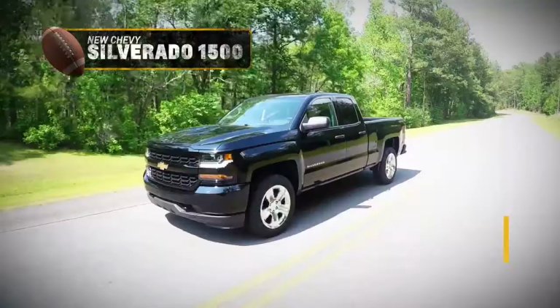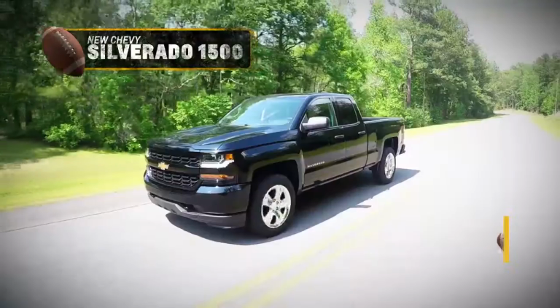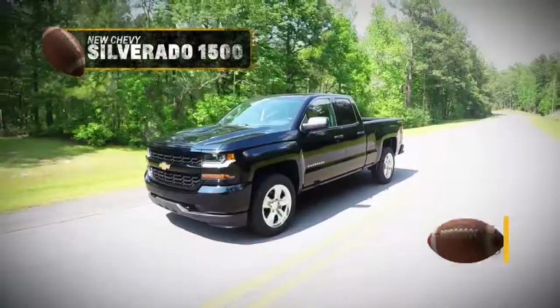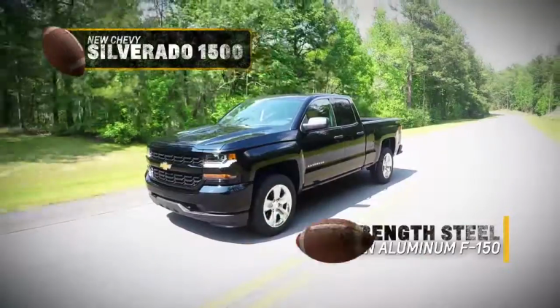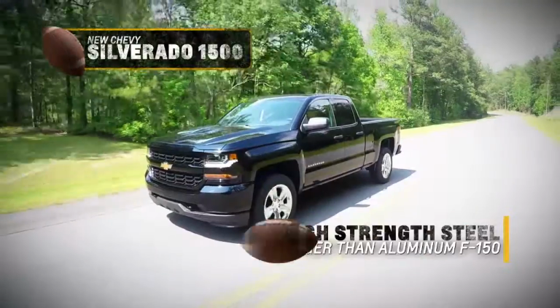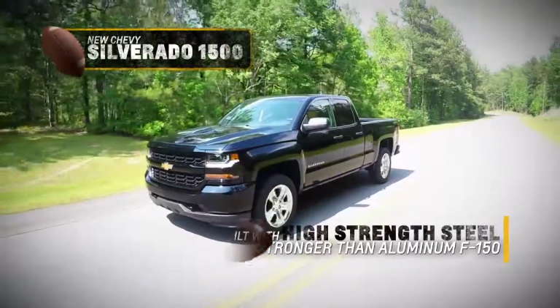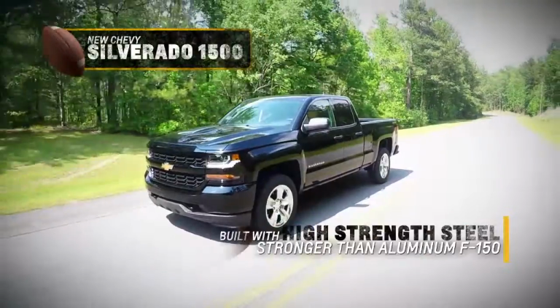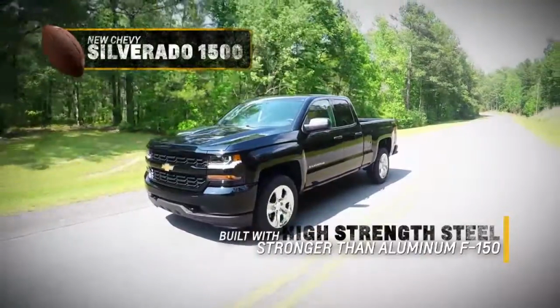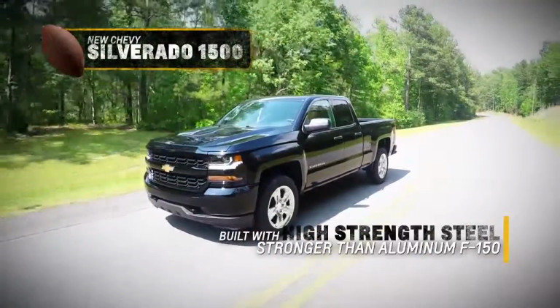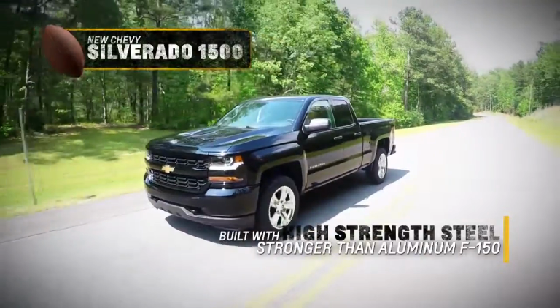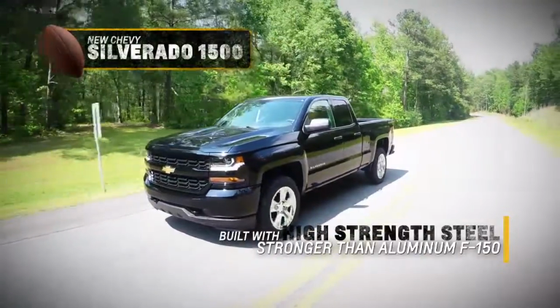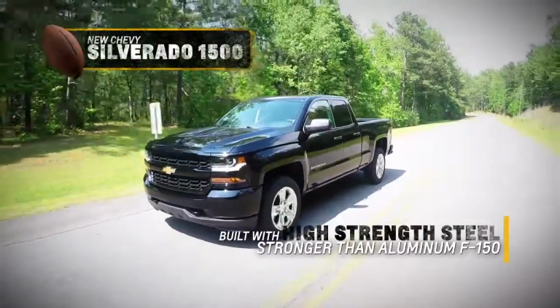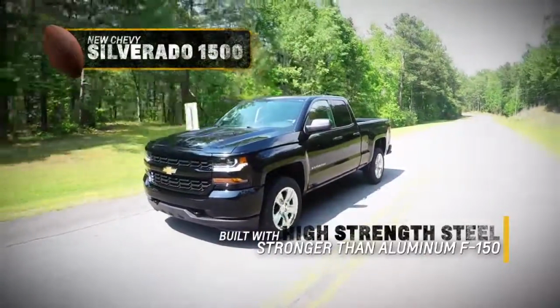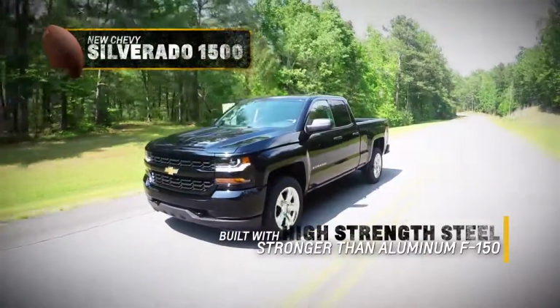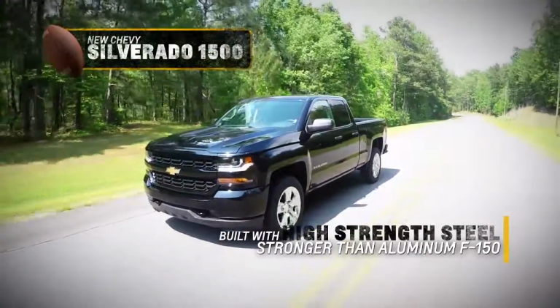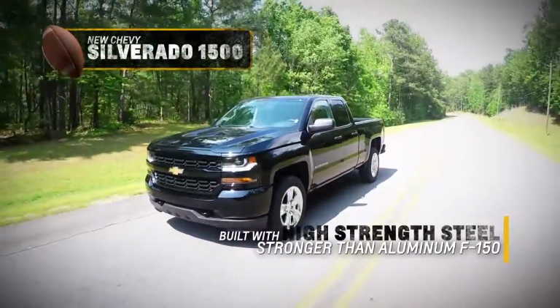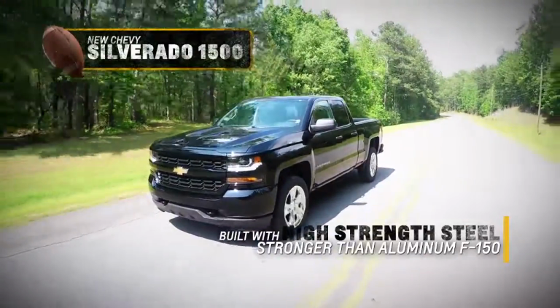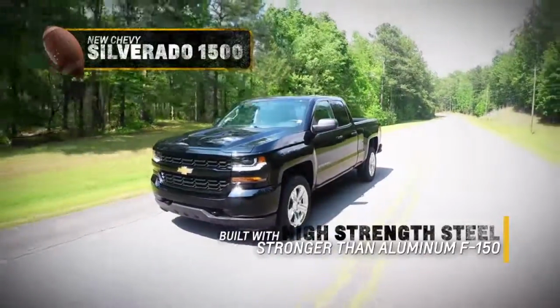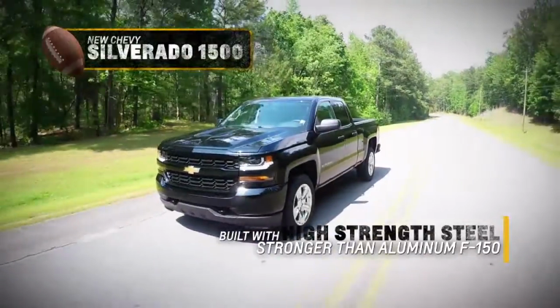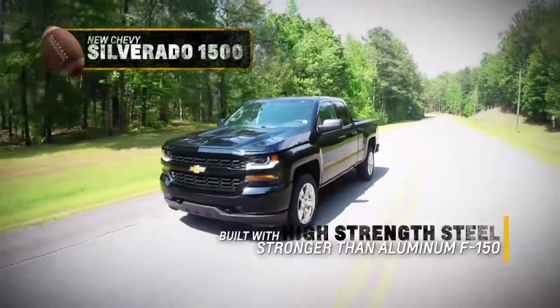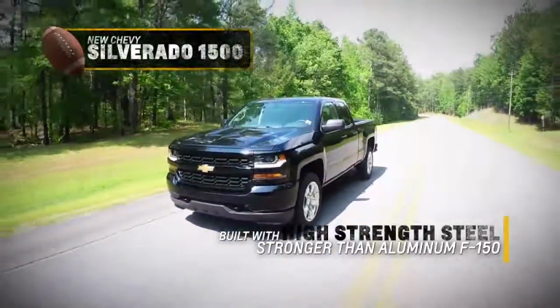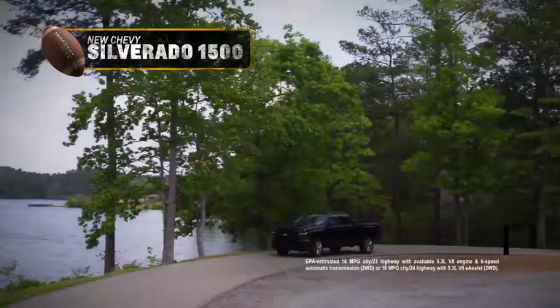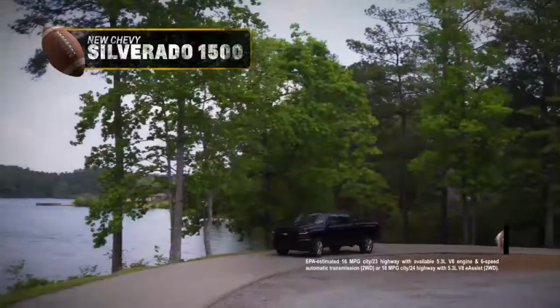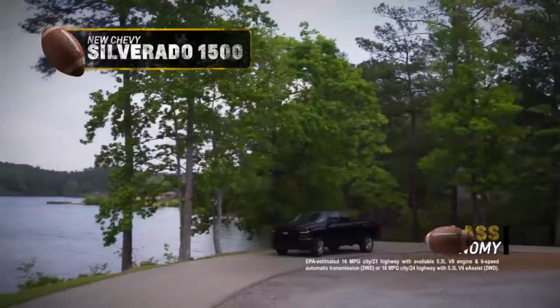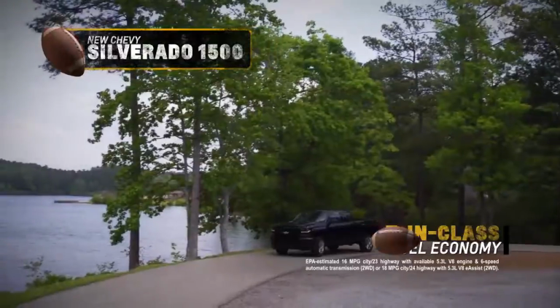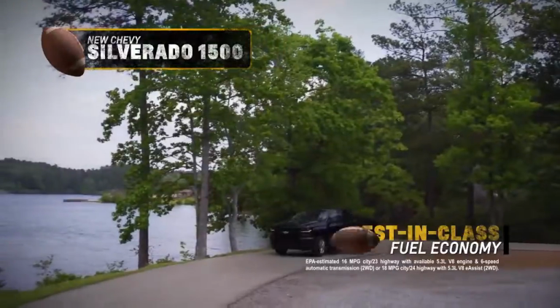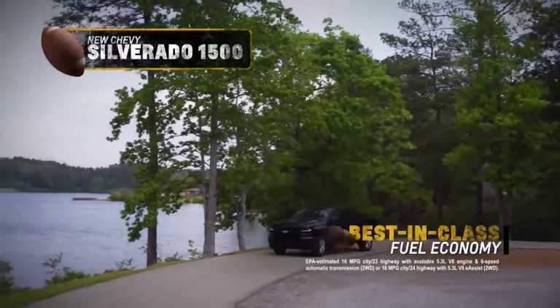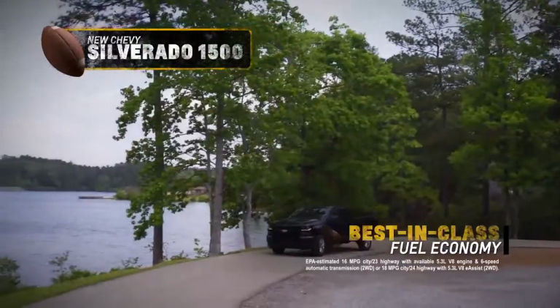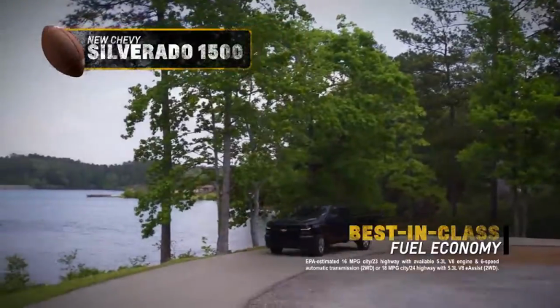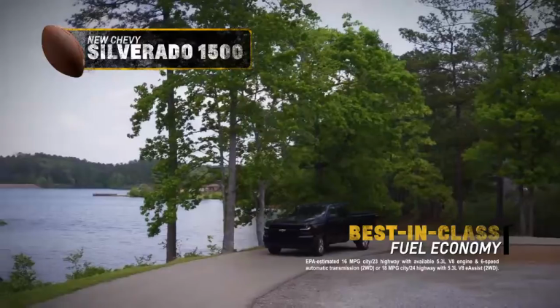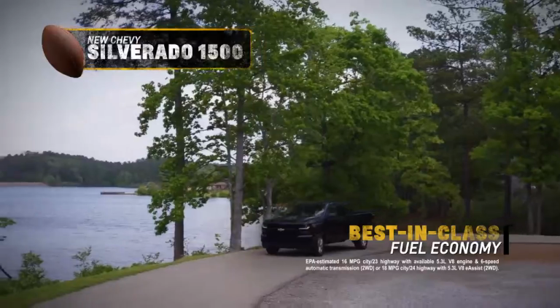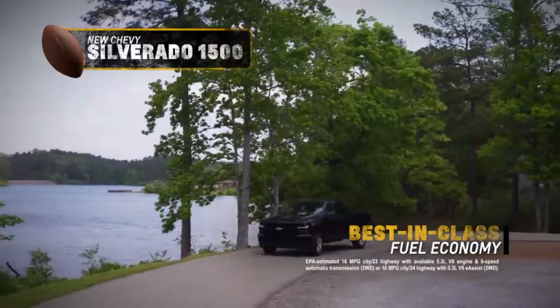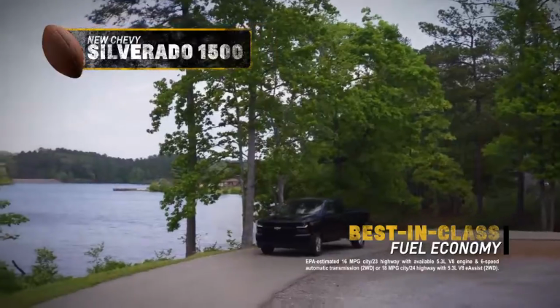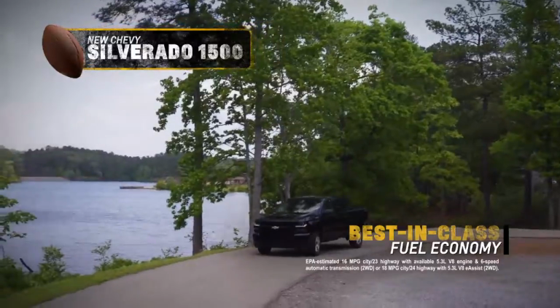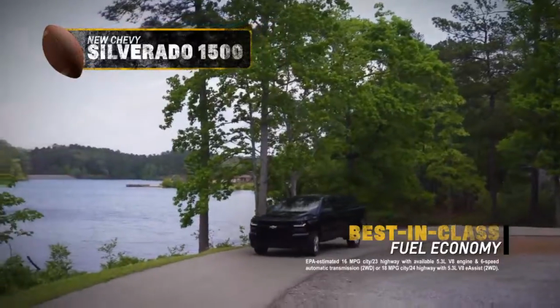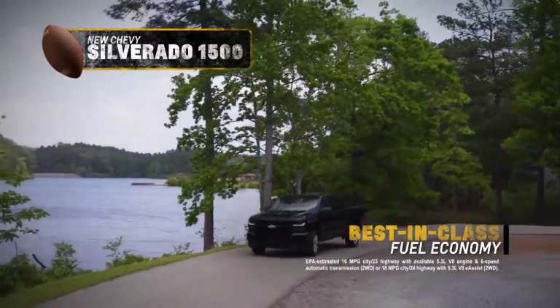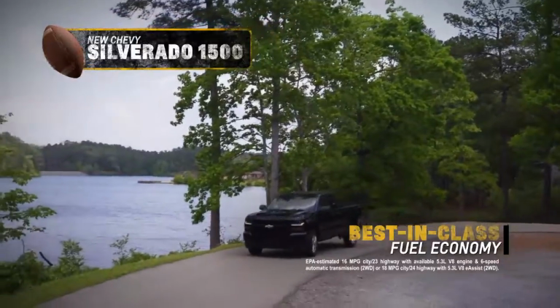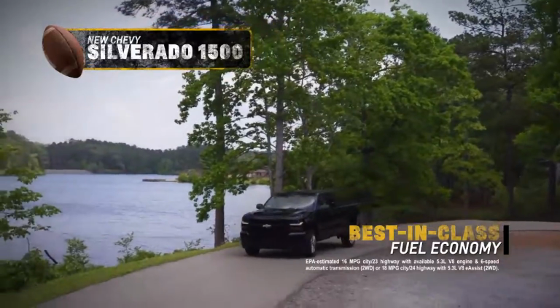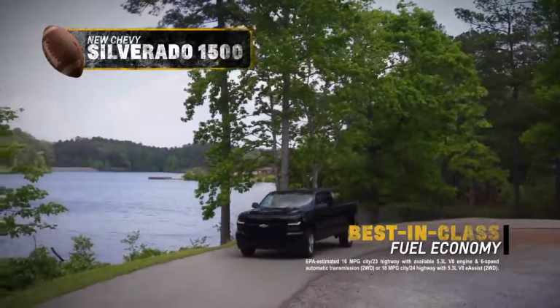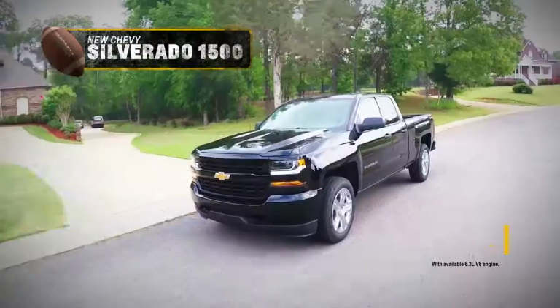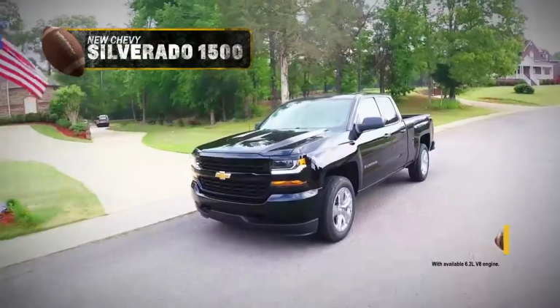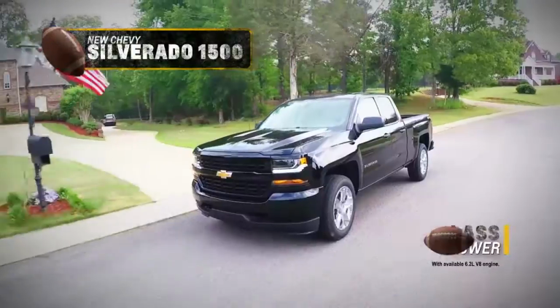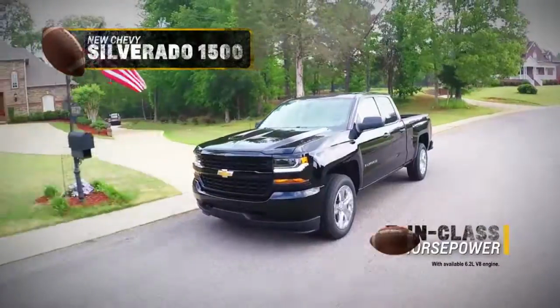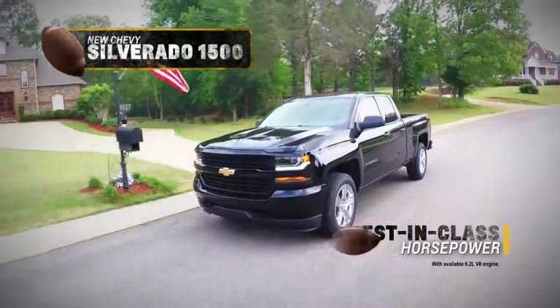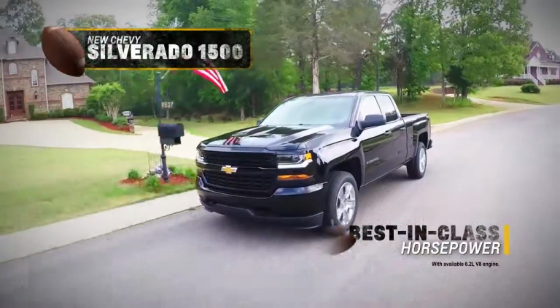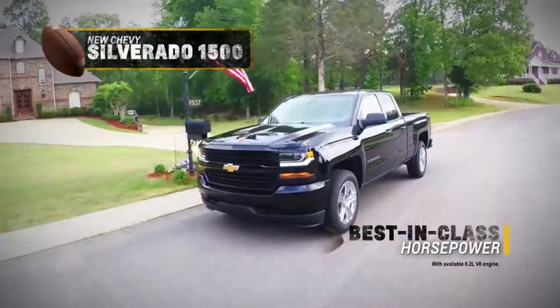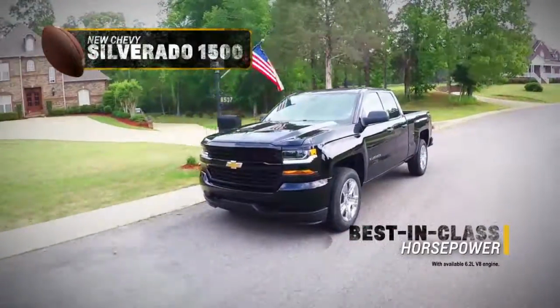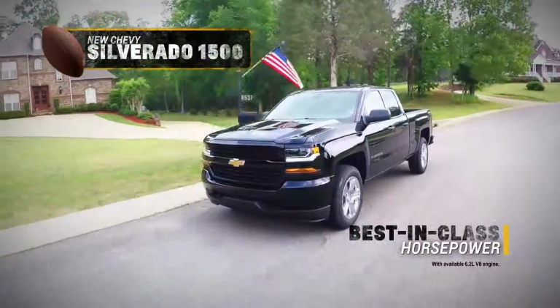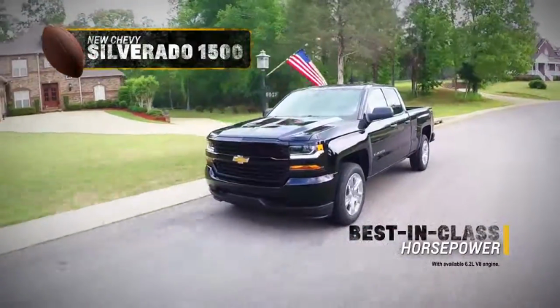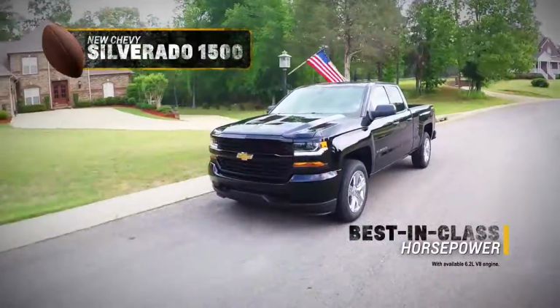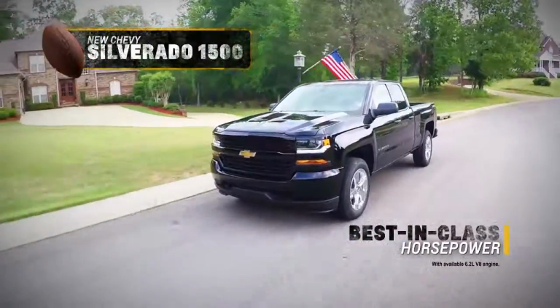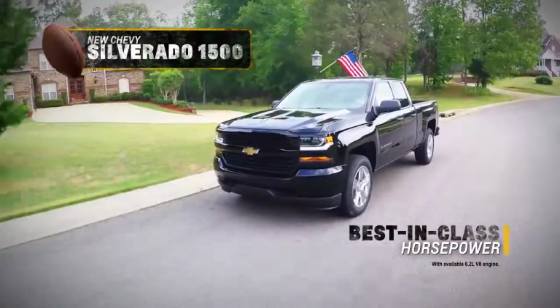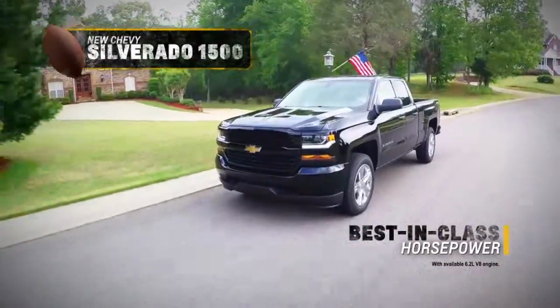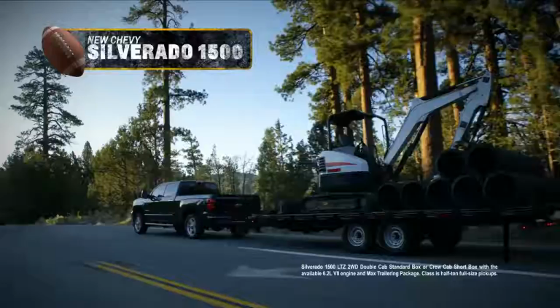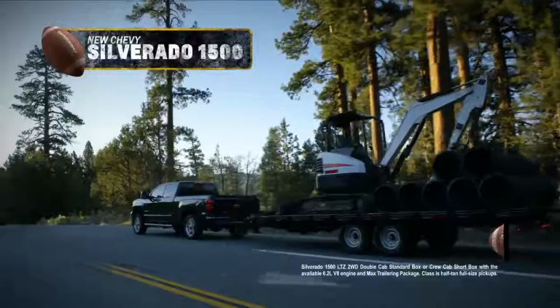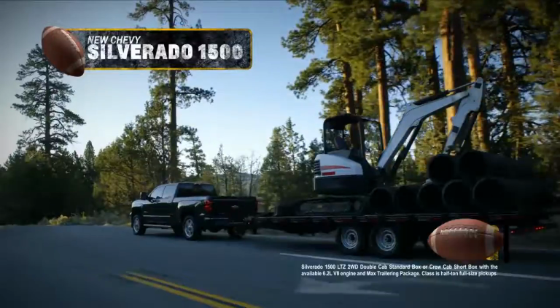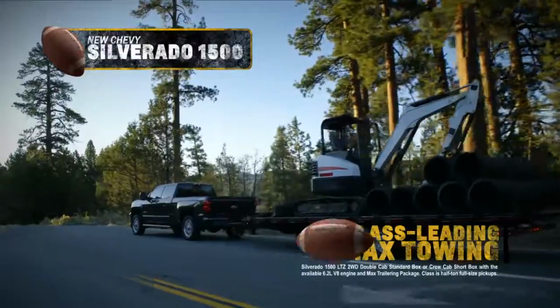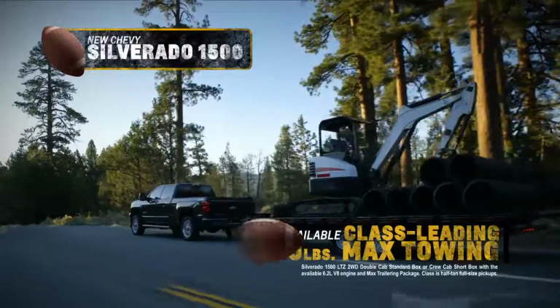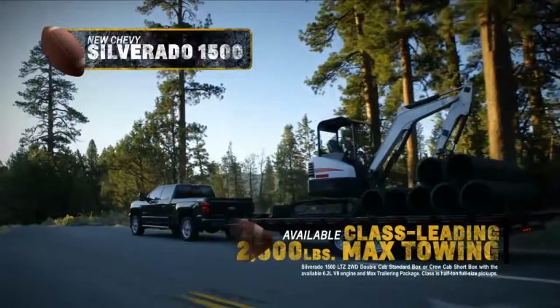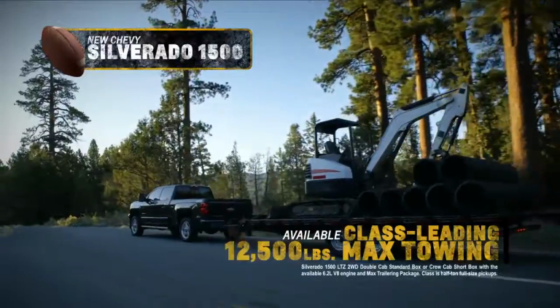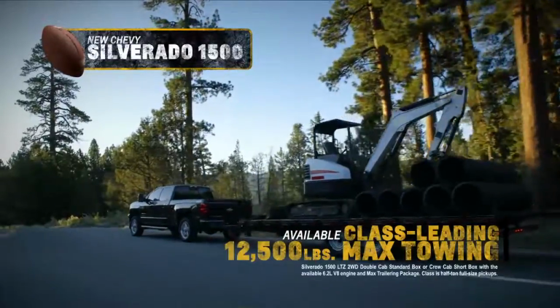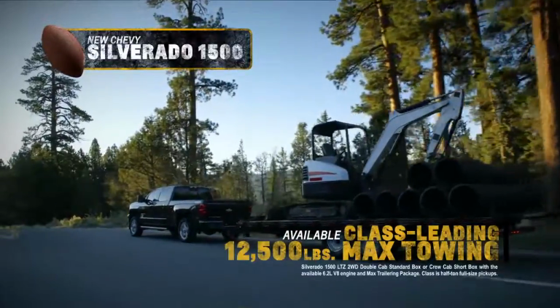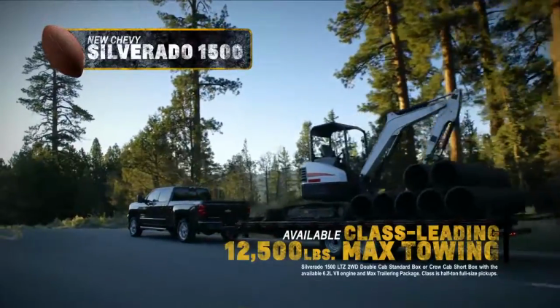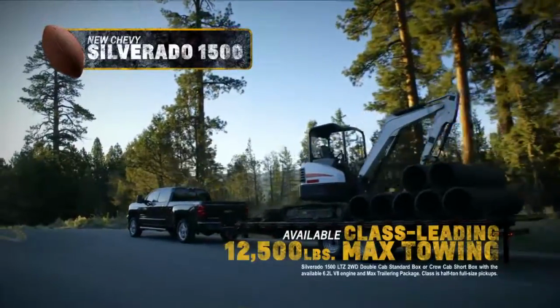The new Silverado is built with high-strength steel and delivers best-in-class fuel economy, best-in-class horsepower, and best-in-class towing.